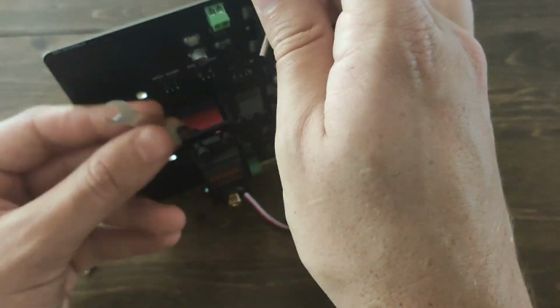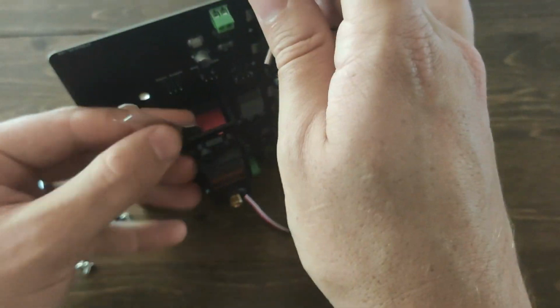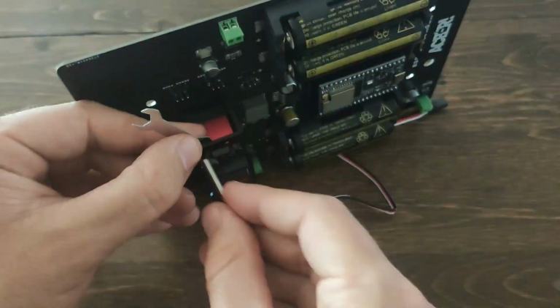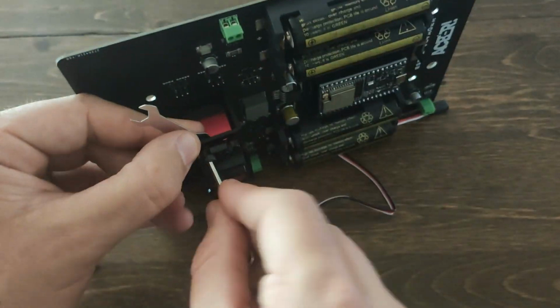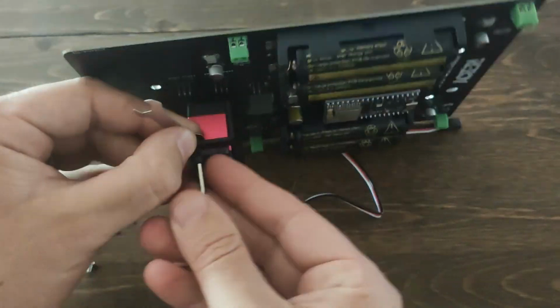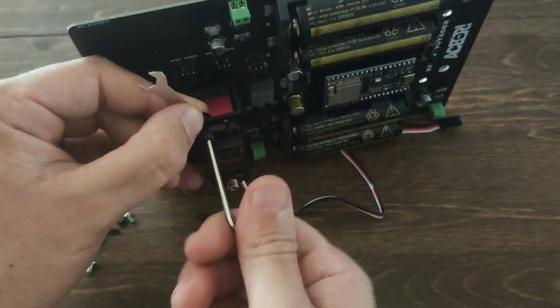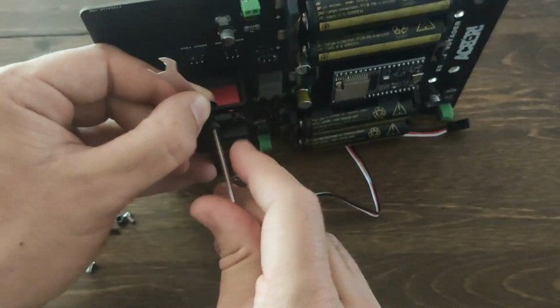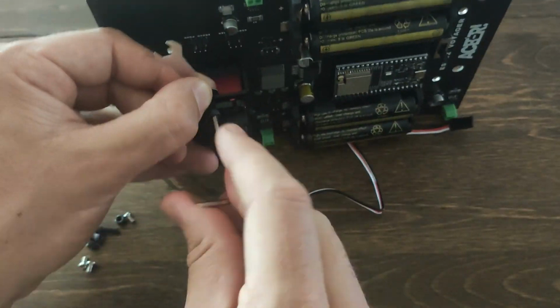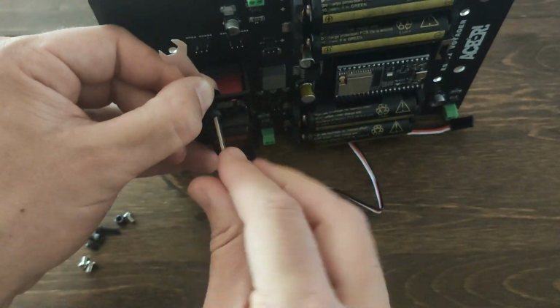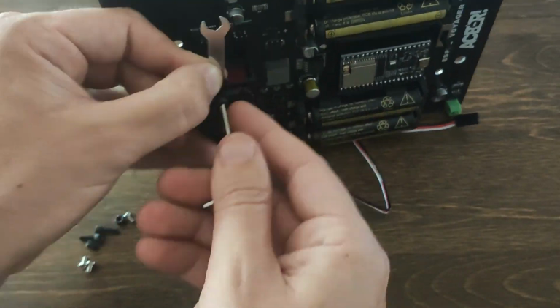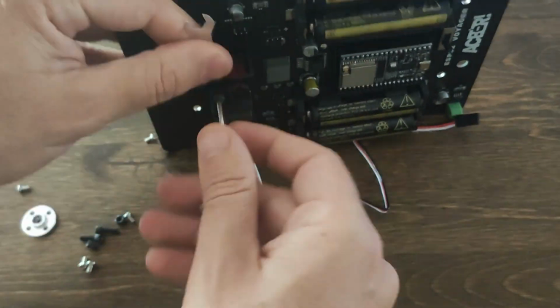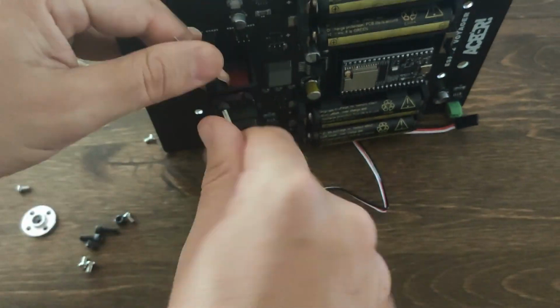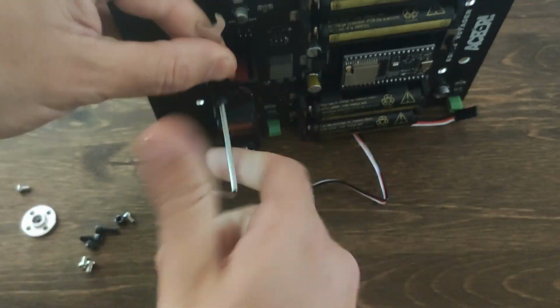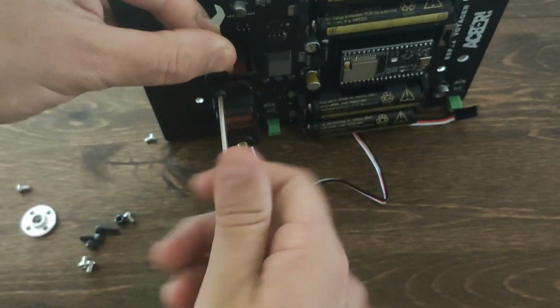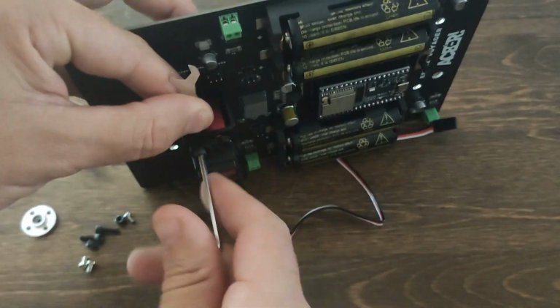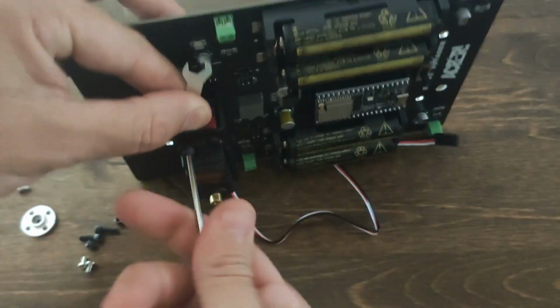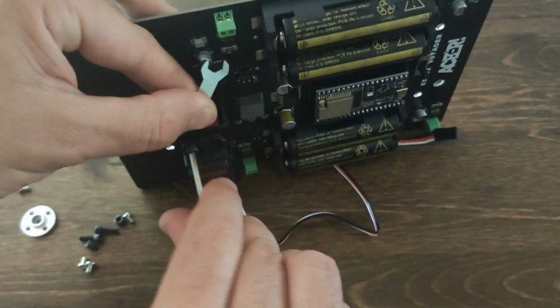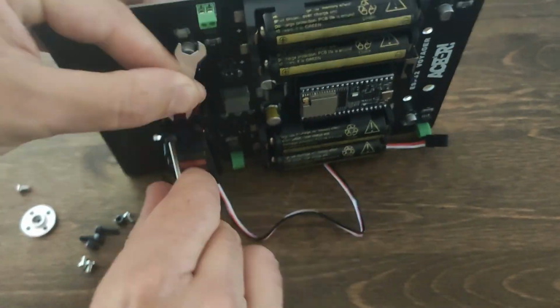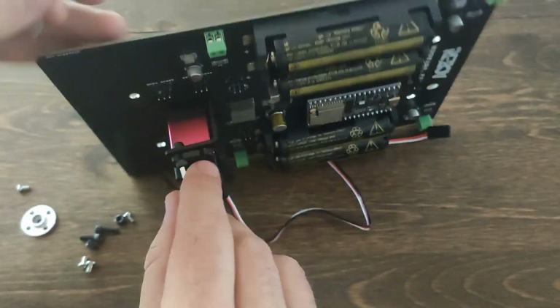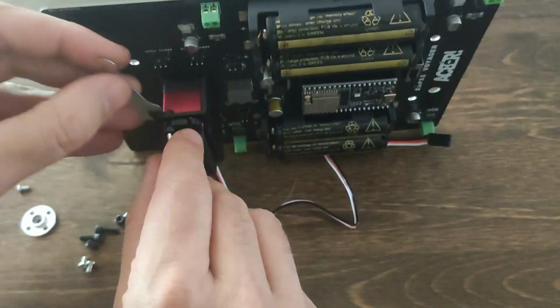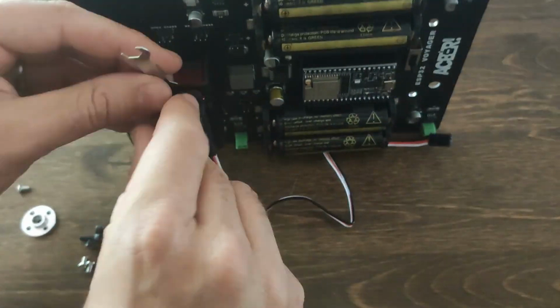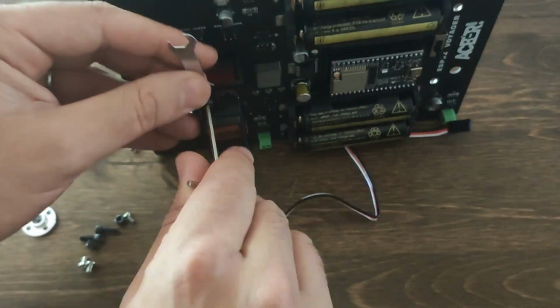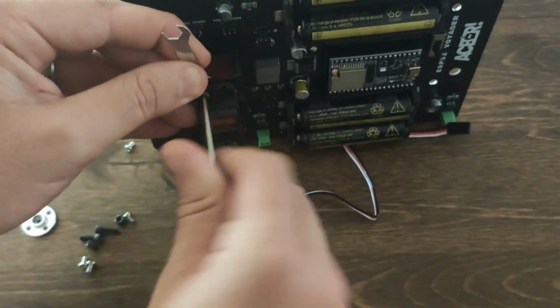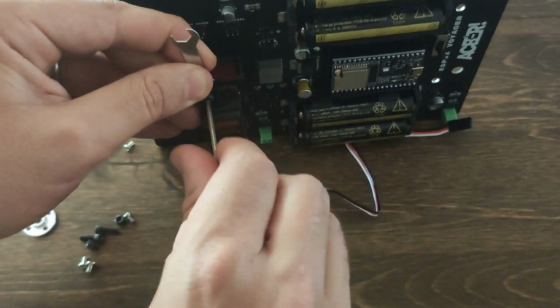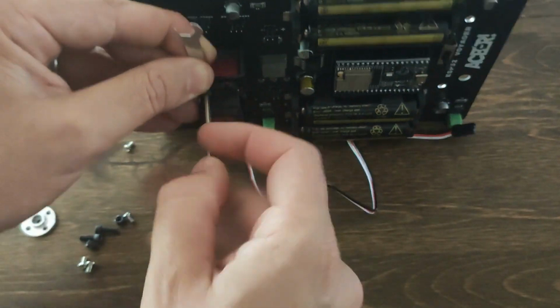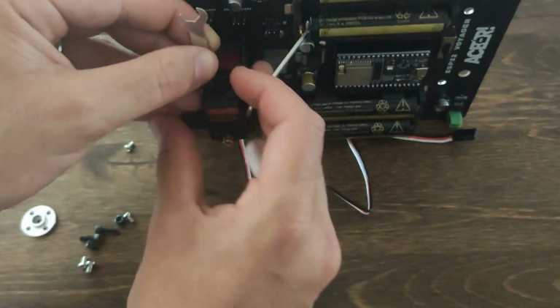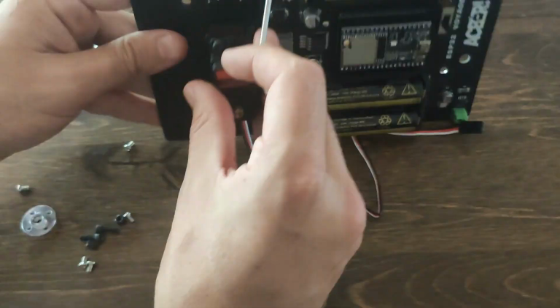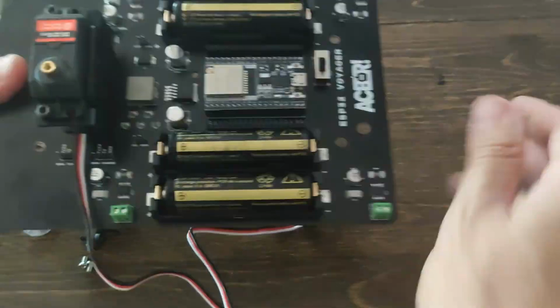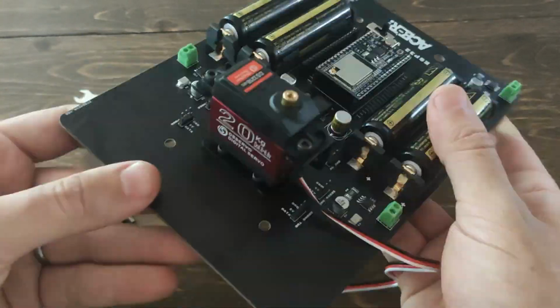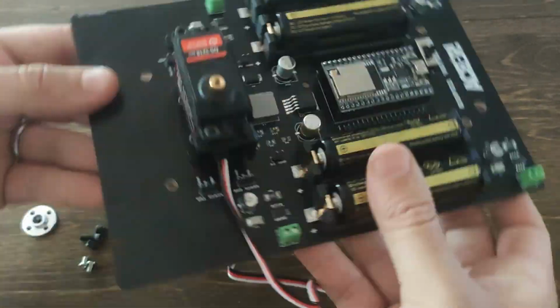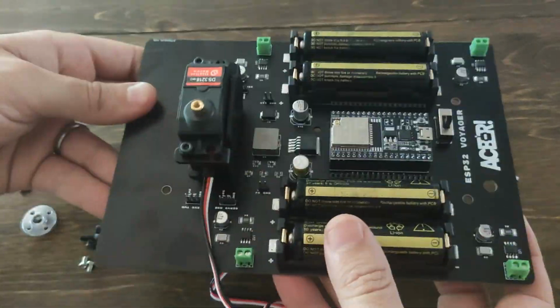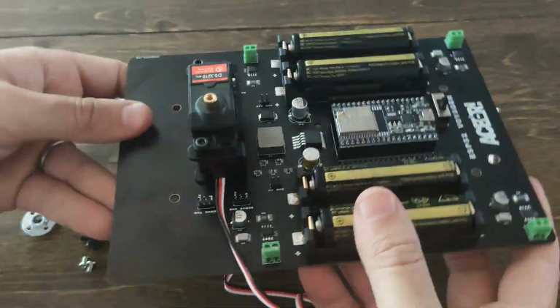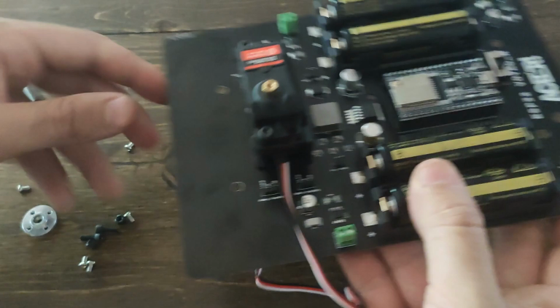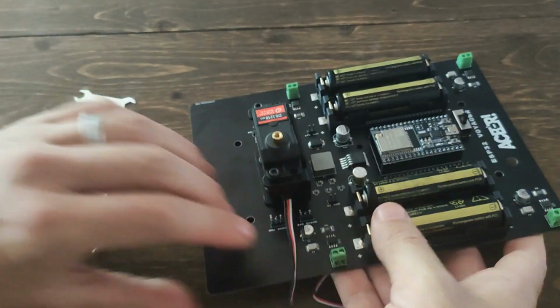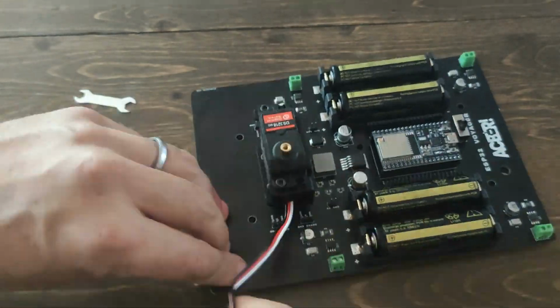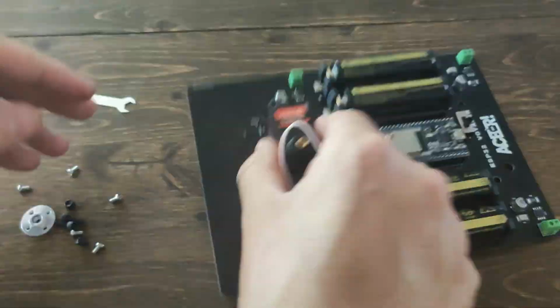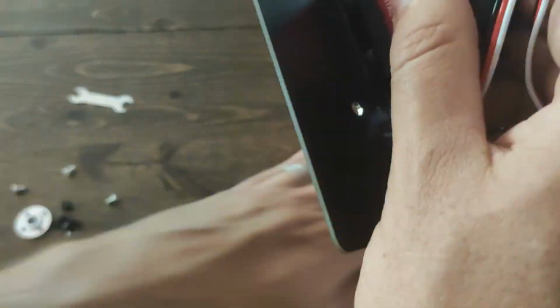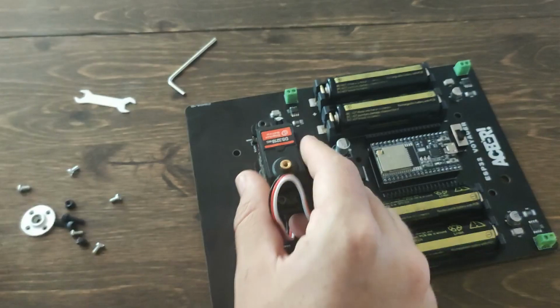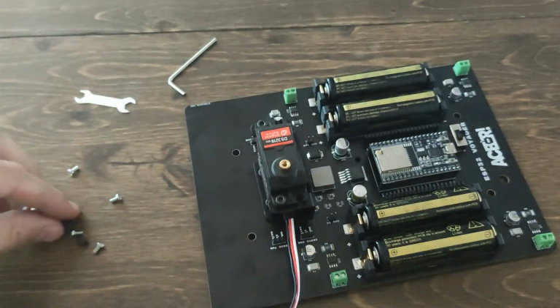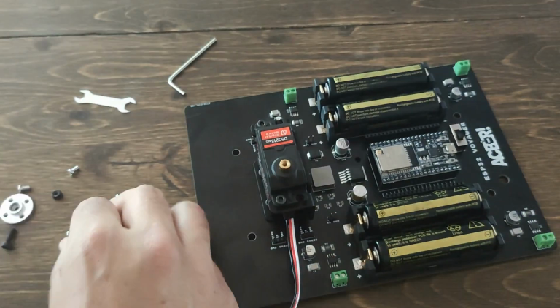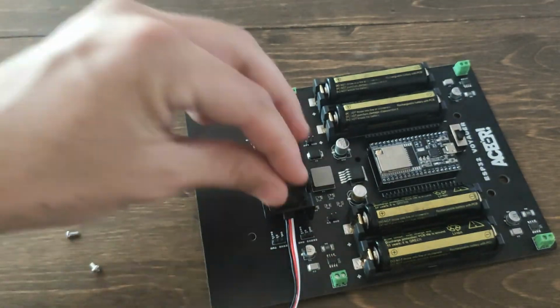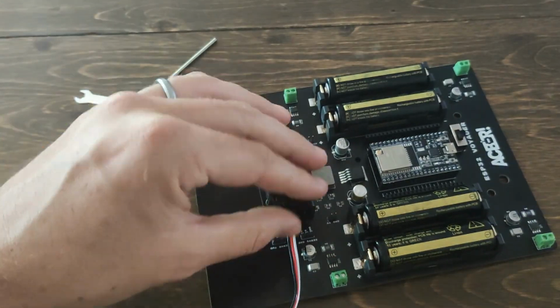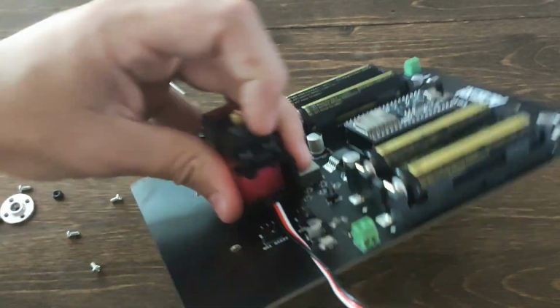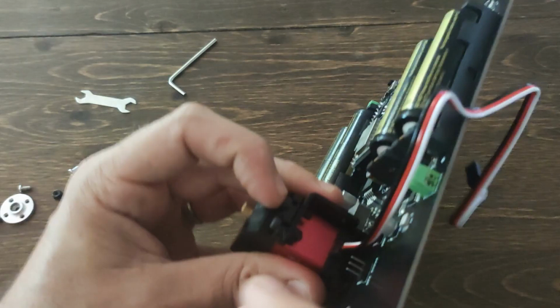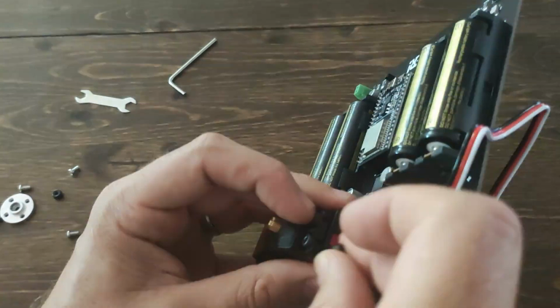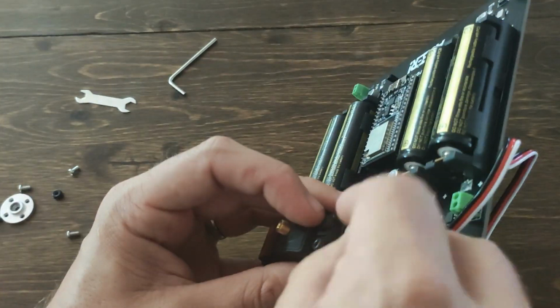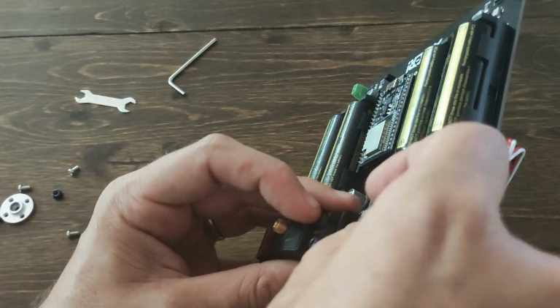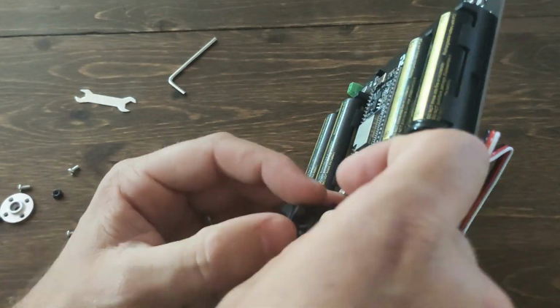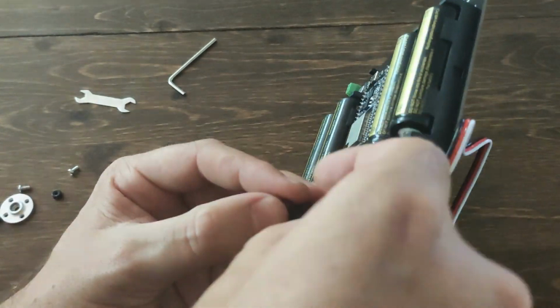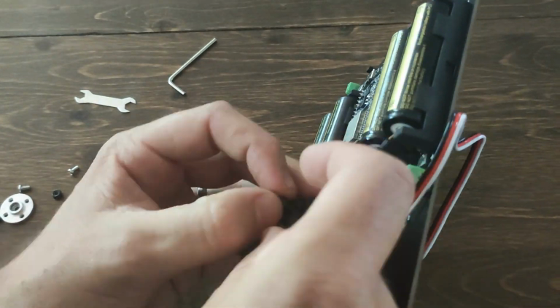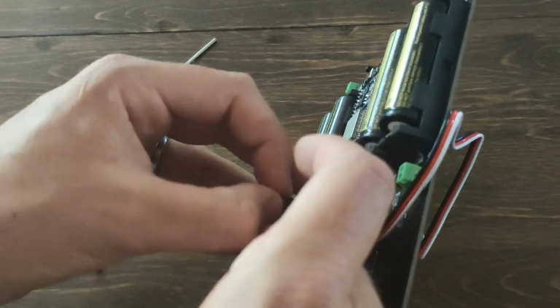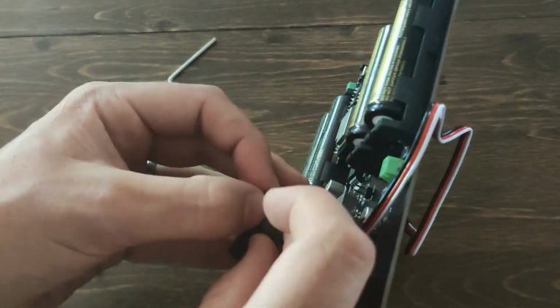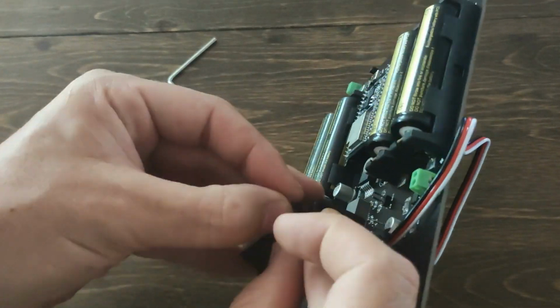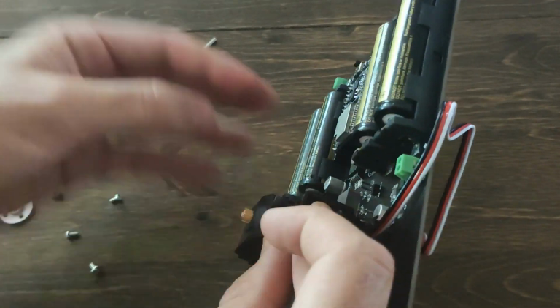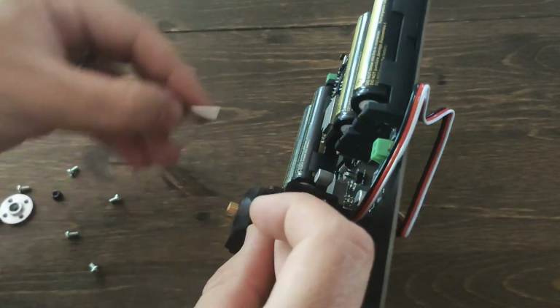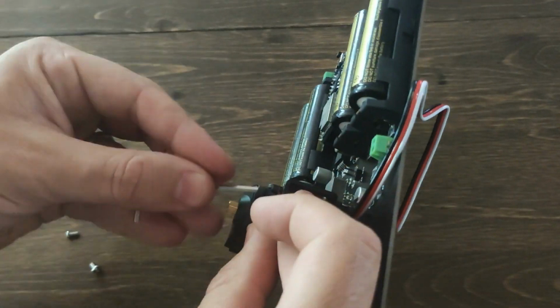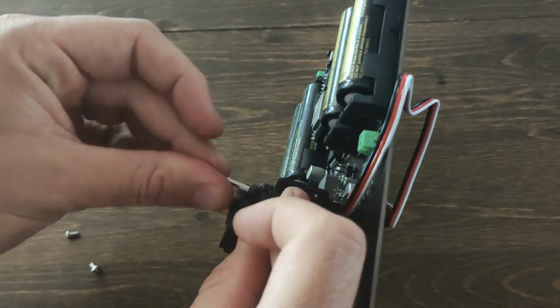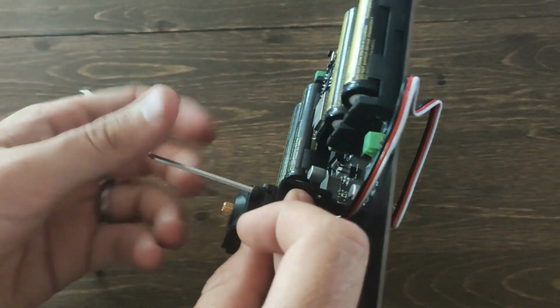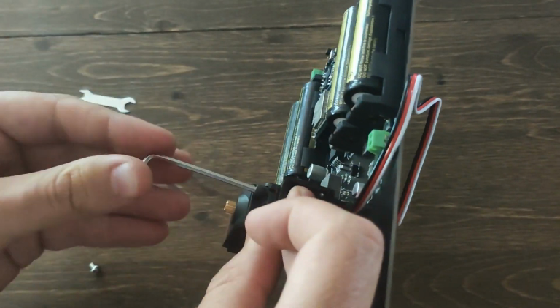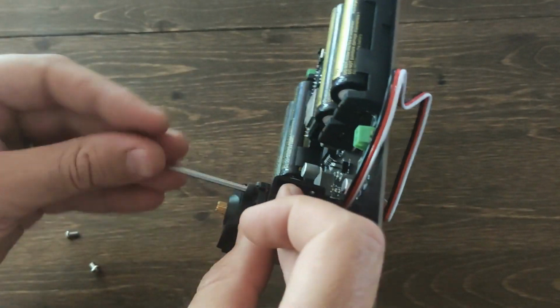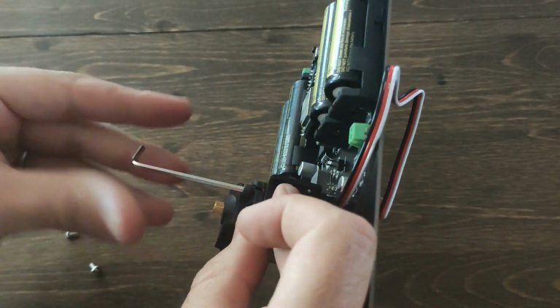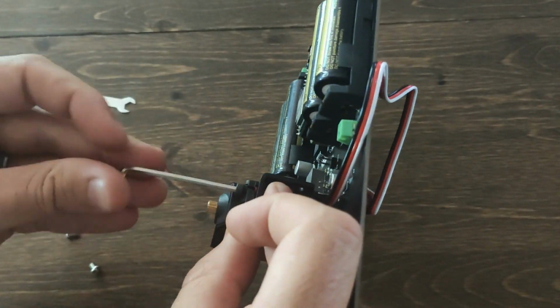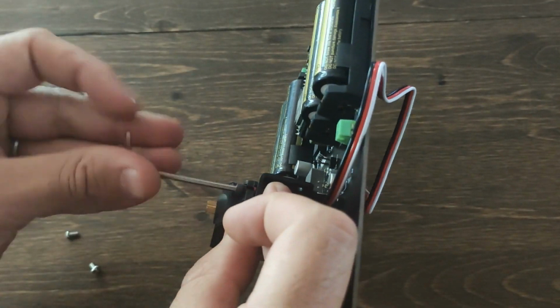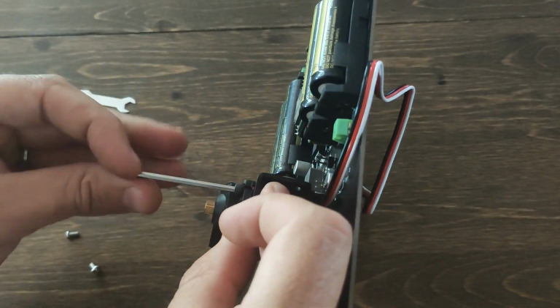There are a few right ways to do this. I usually like using the open-ended wrench like I have here and the Allen wrench to make sure these get good and tight.